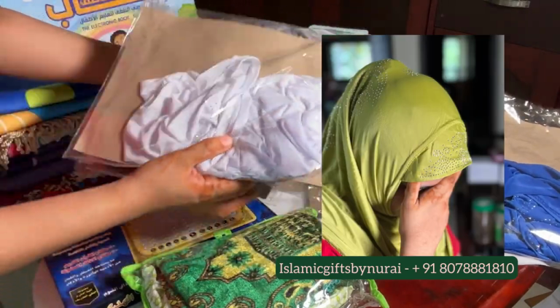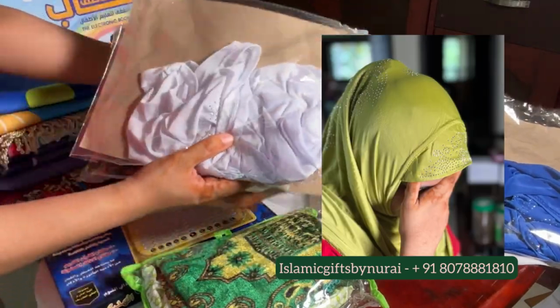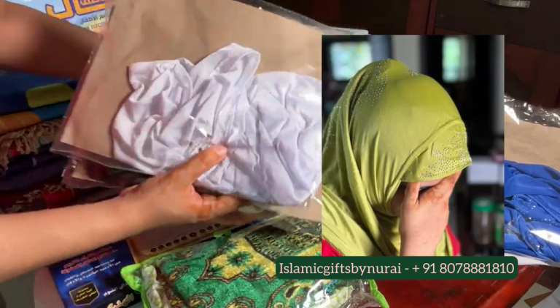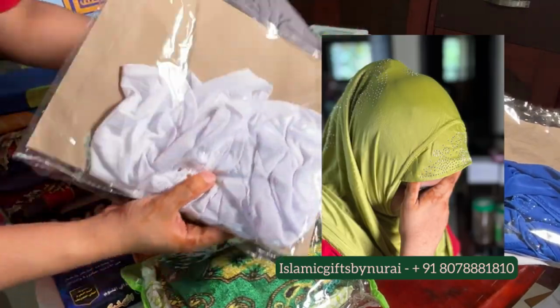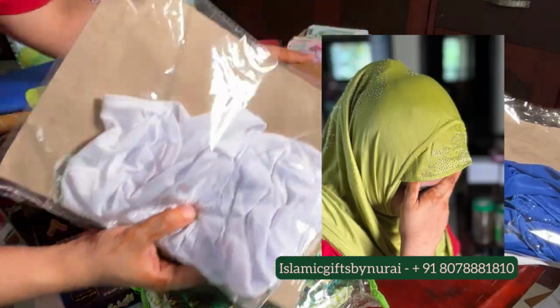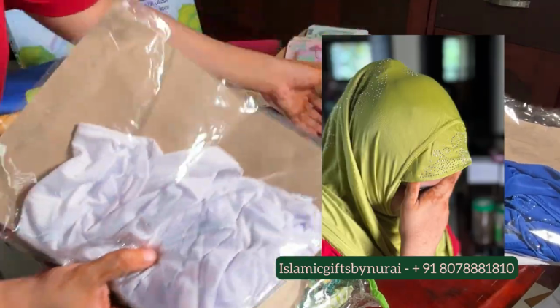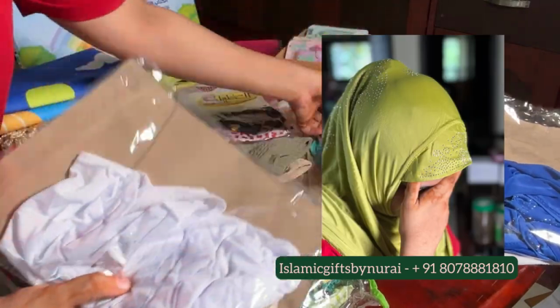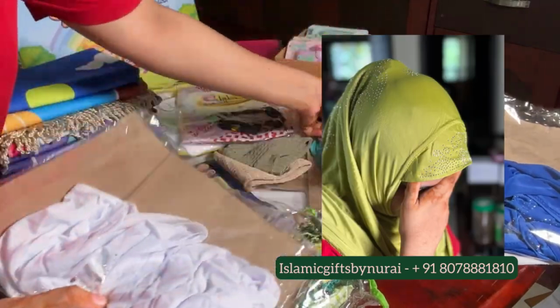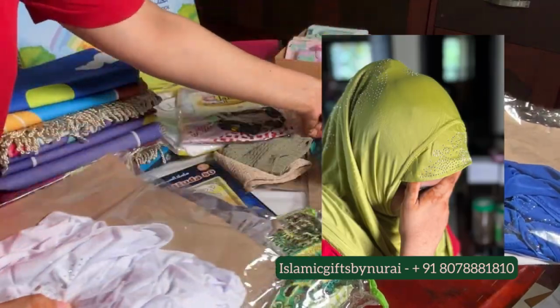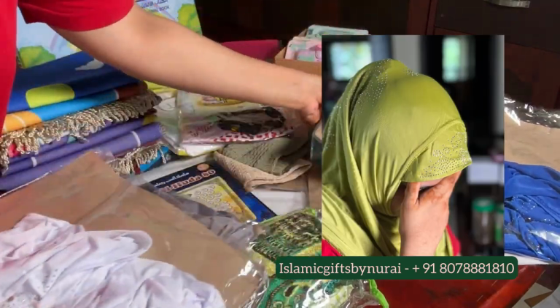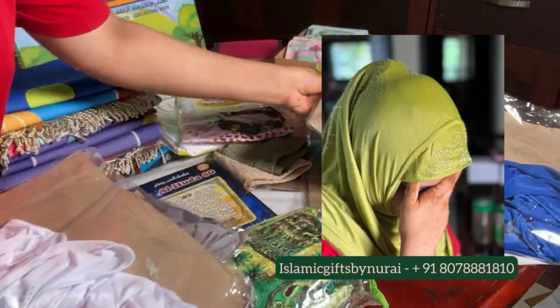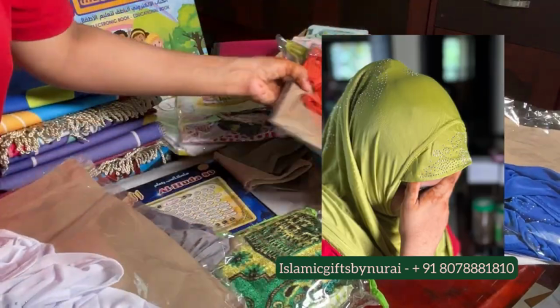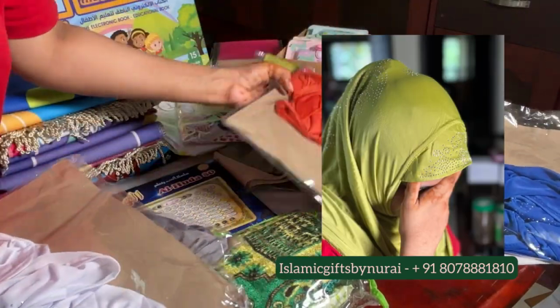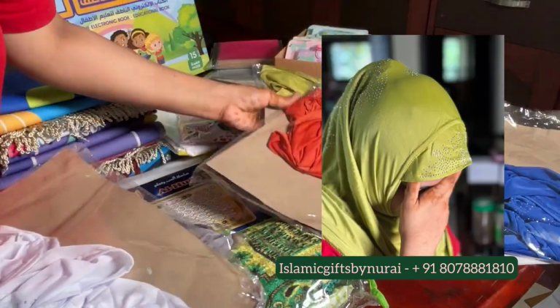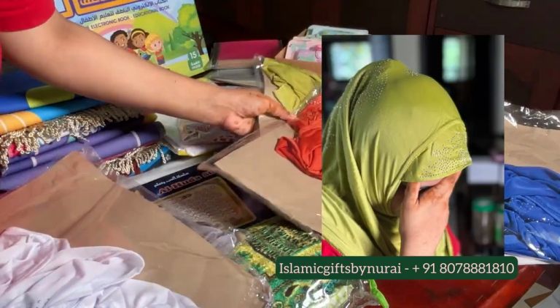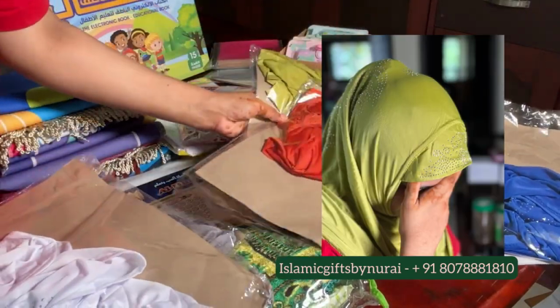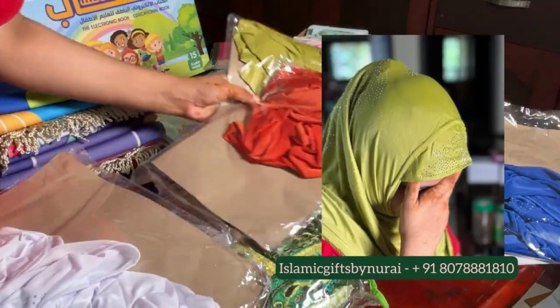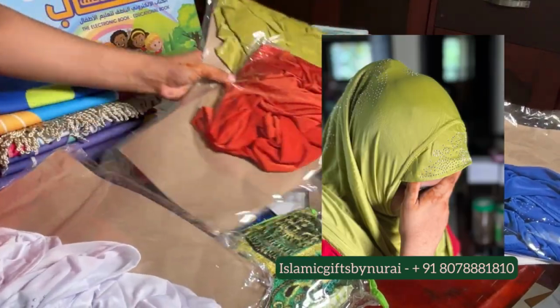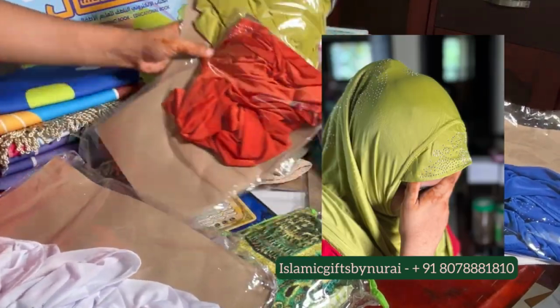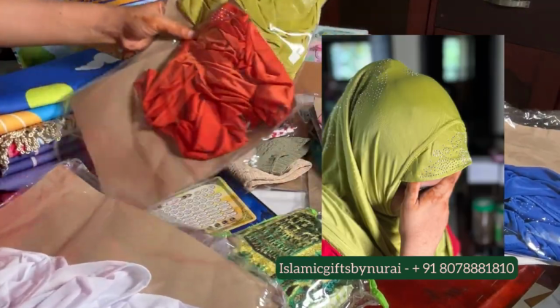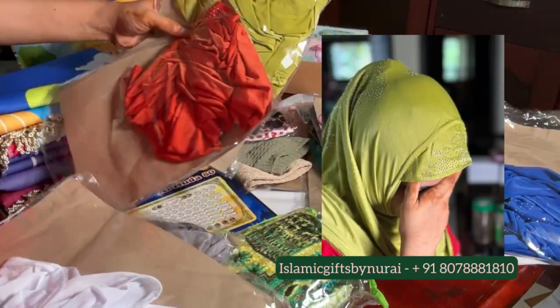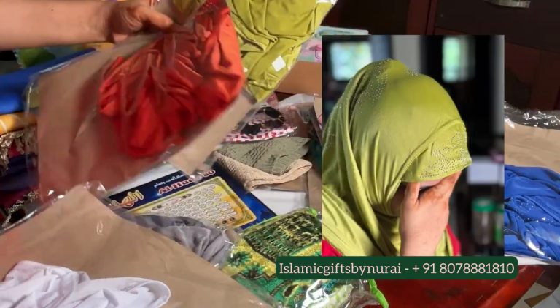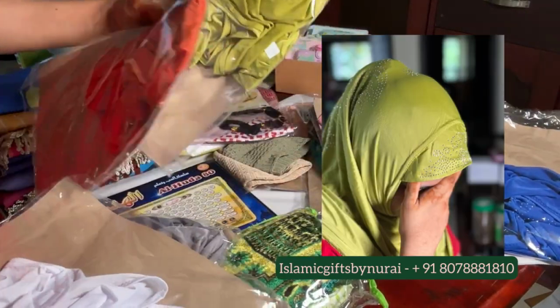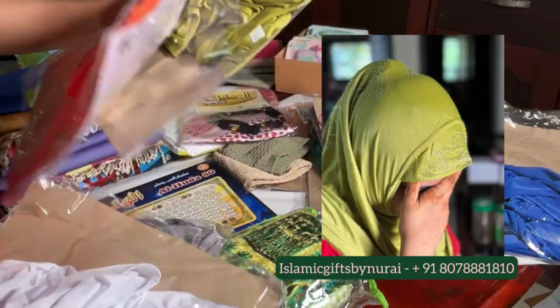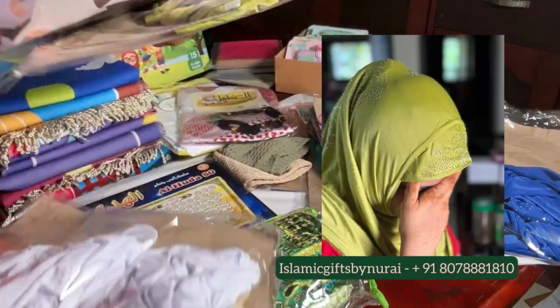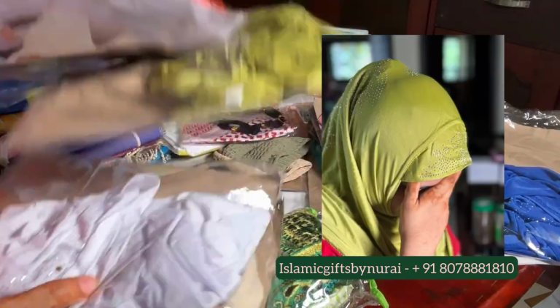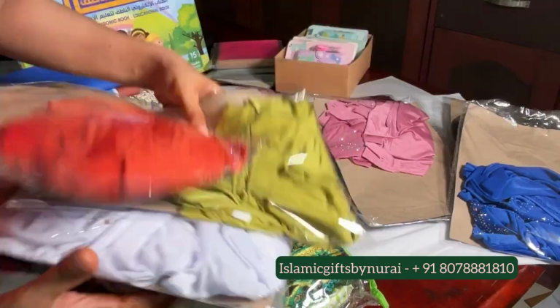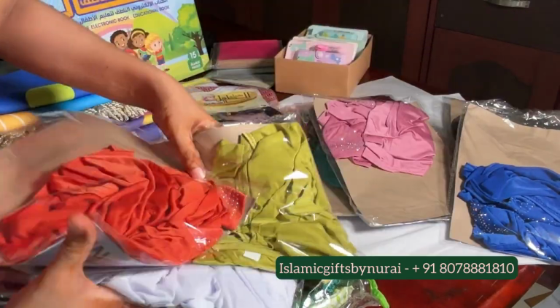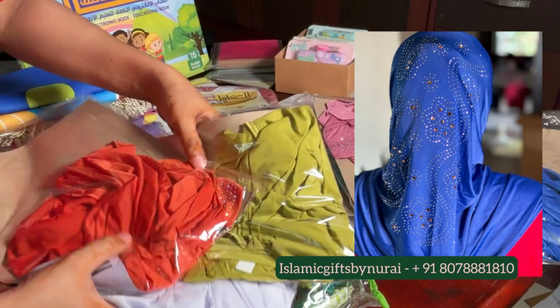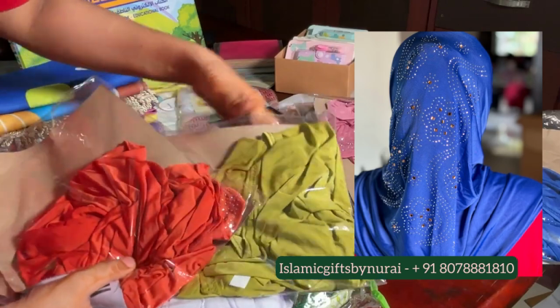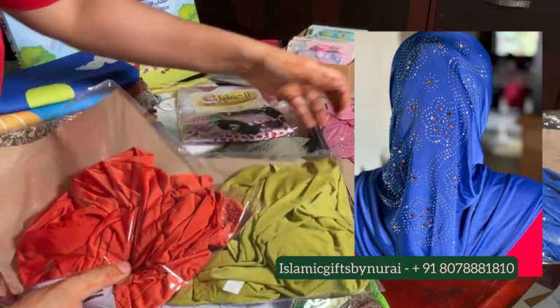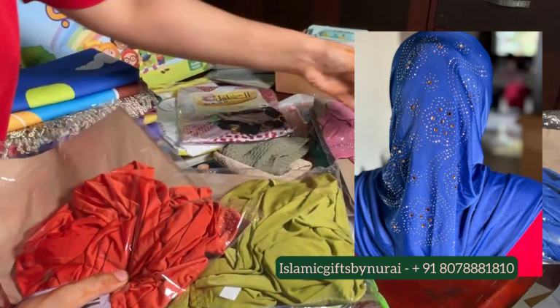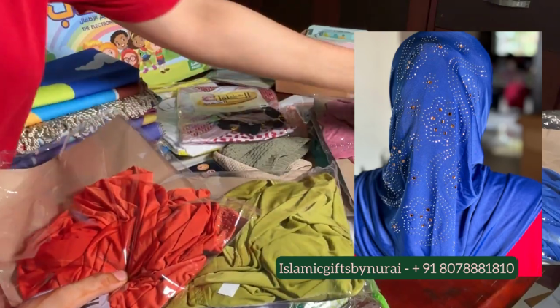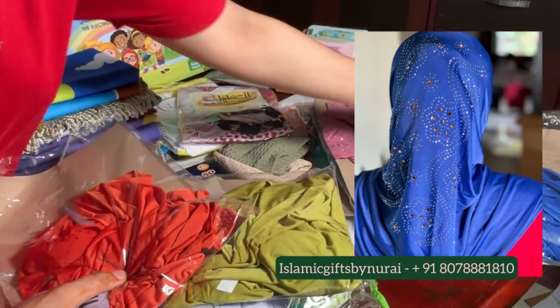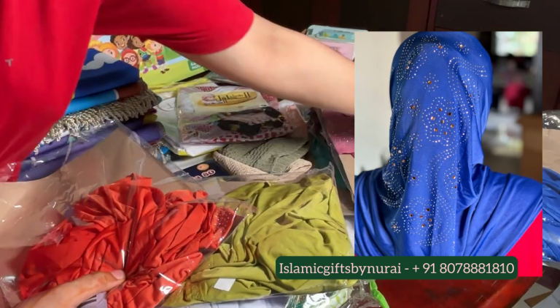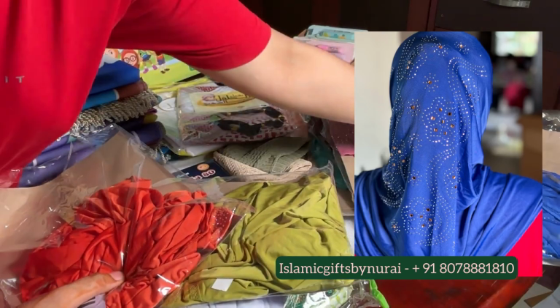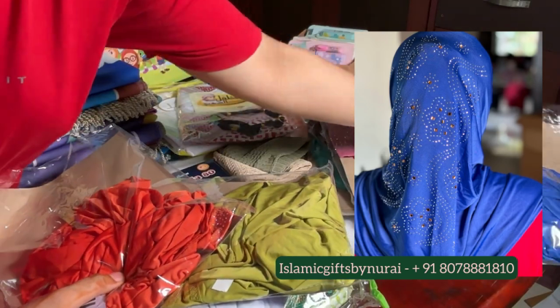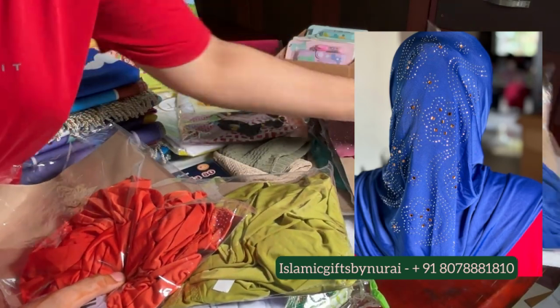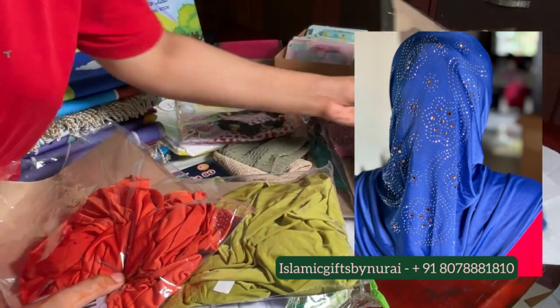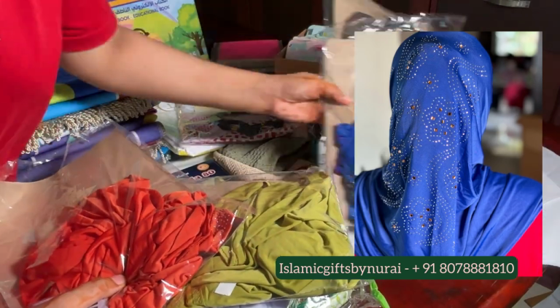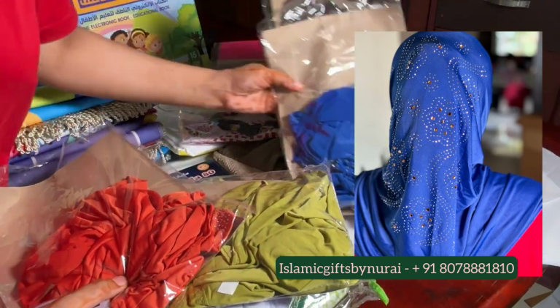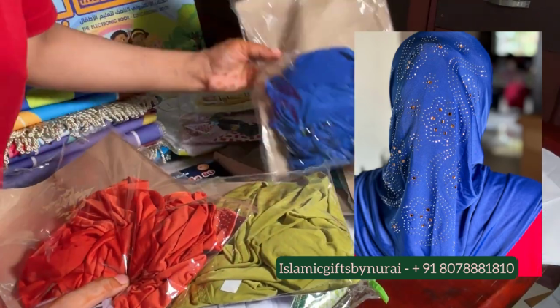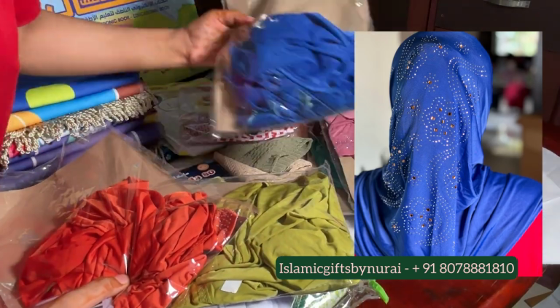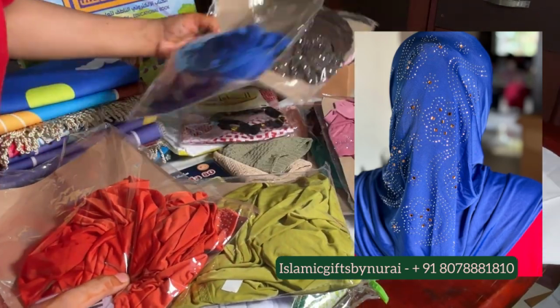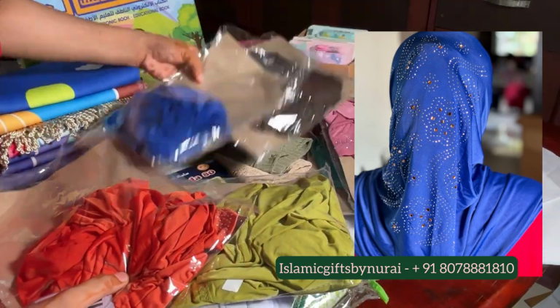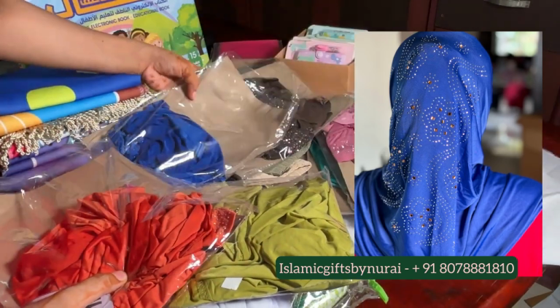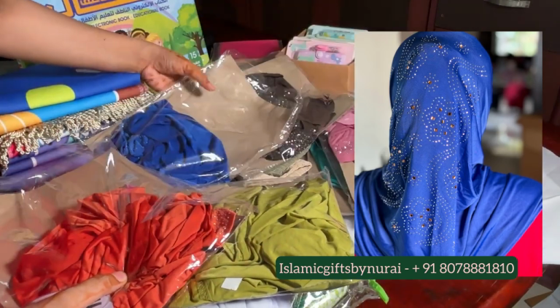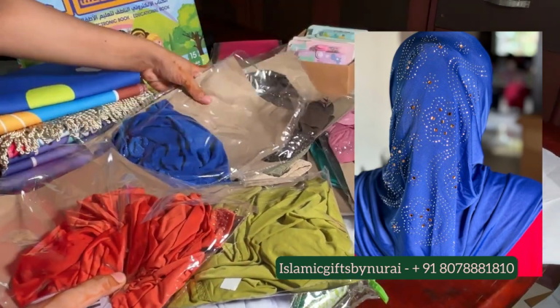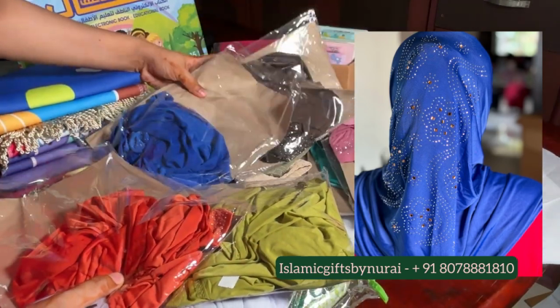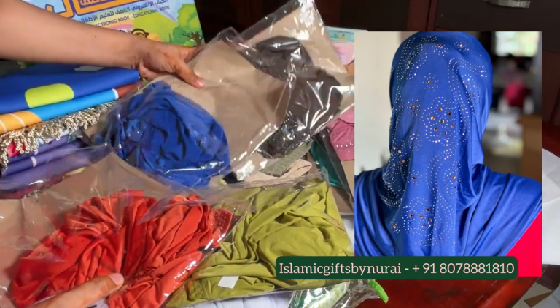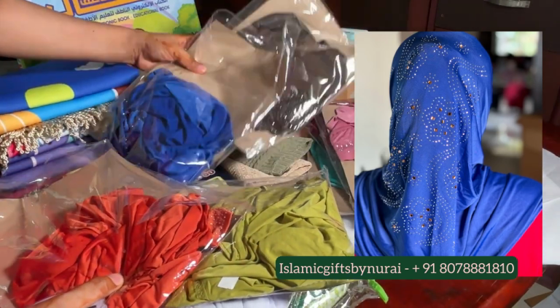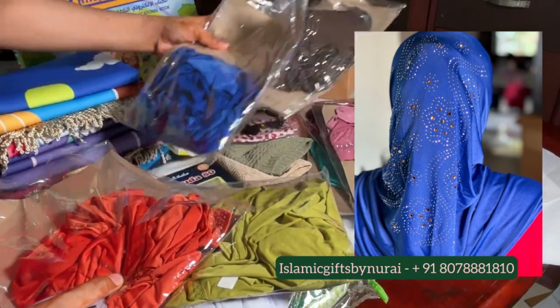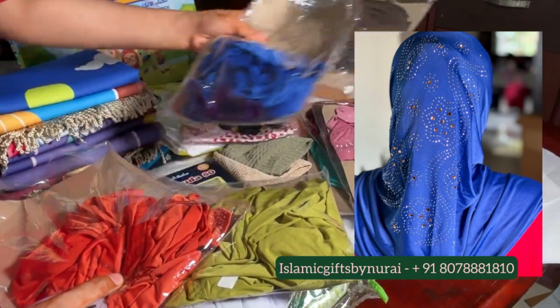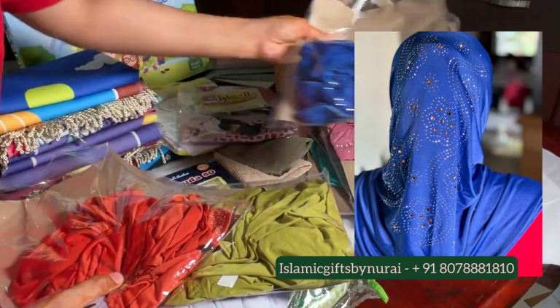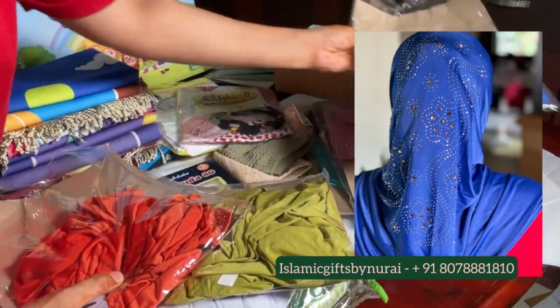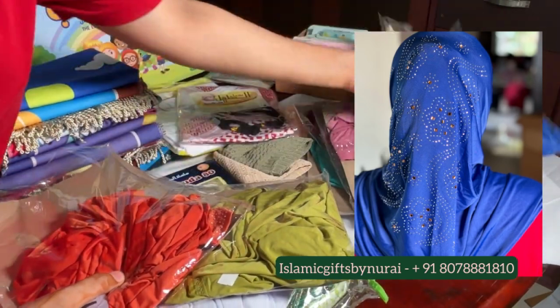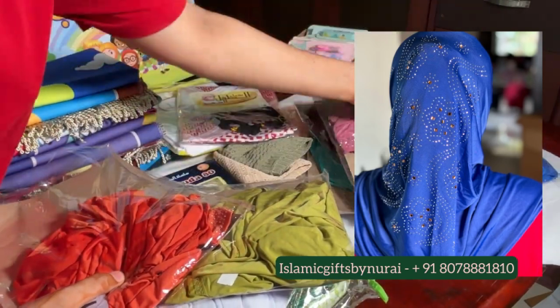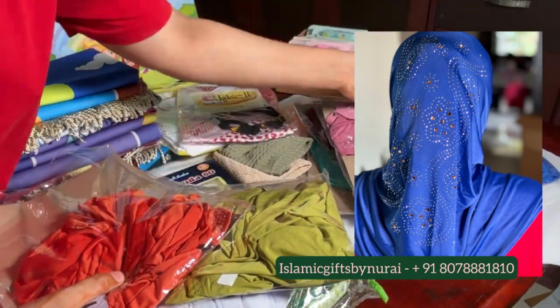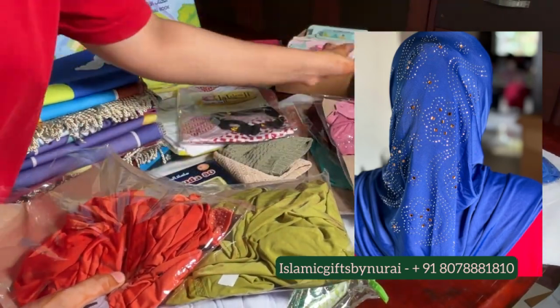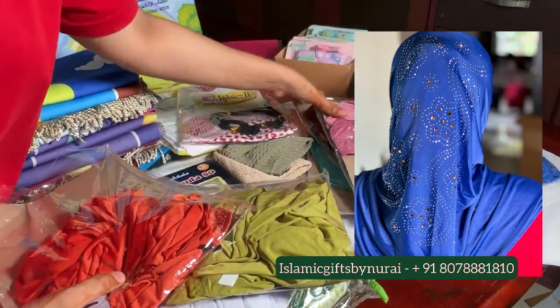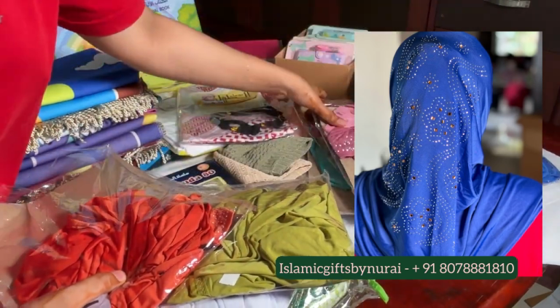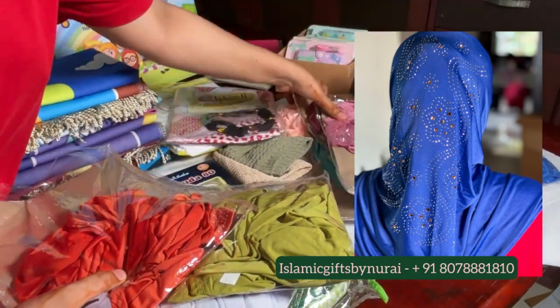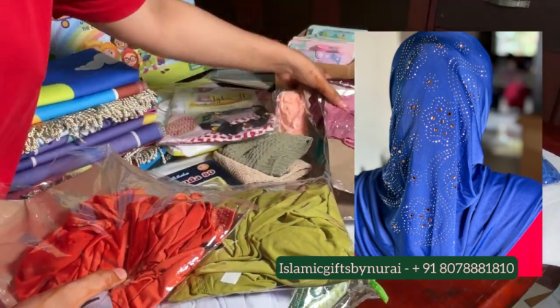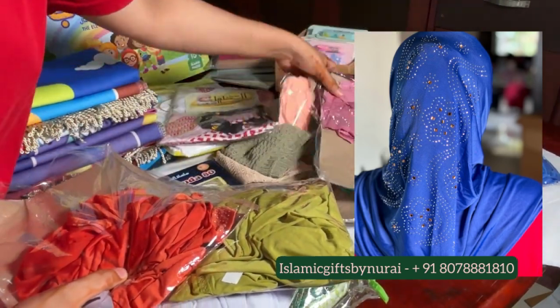You can have a look. We have a variety of colors in this and it has a stone design on the front and the back of the hijab.